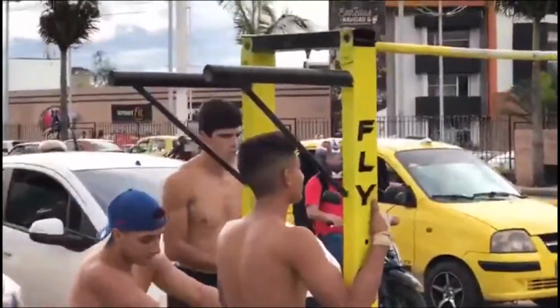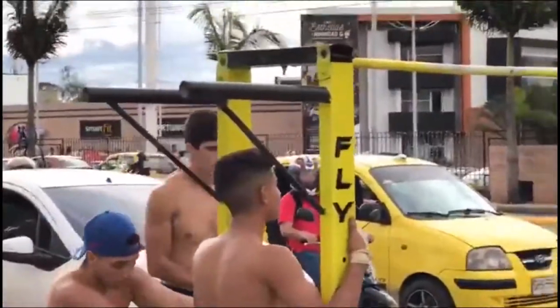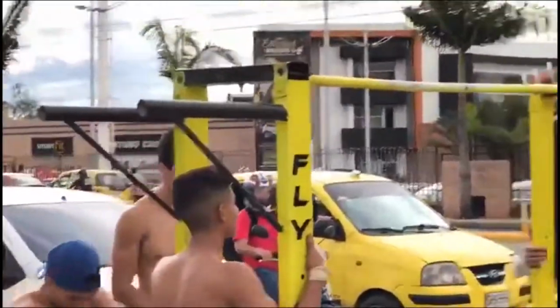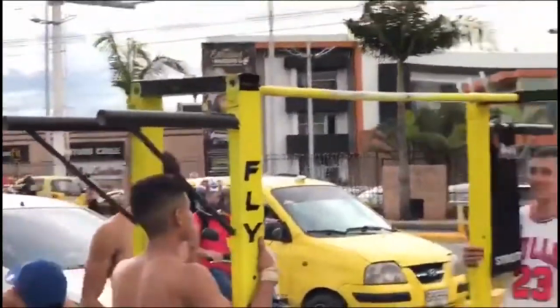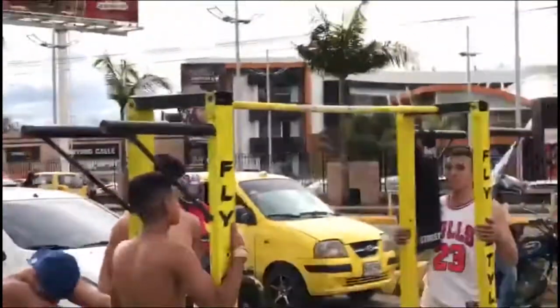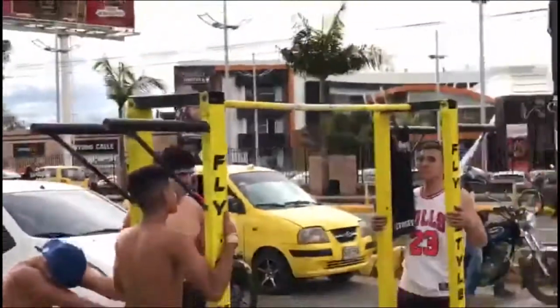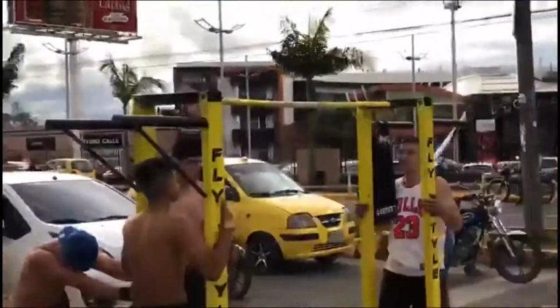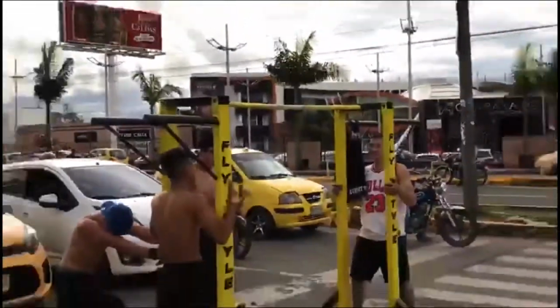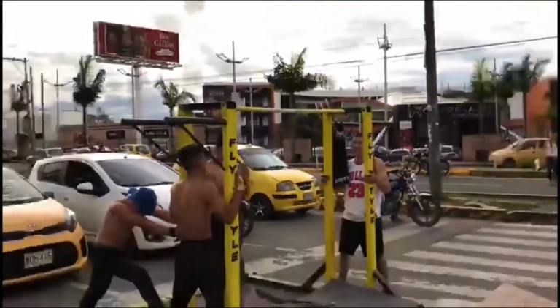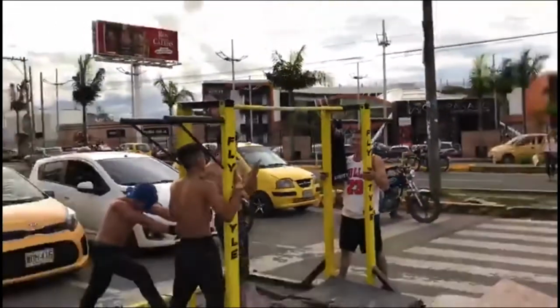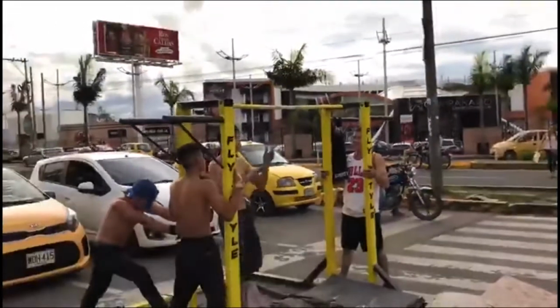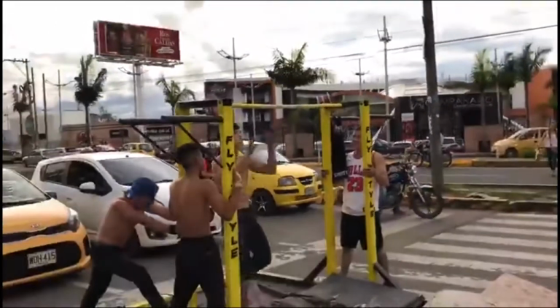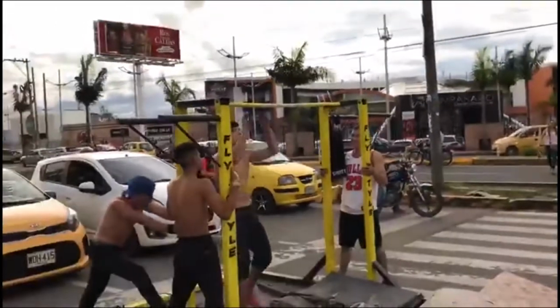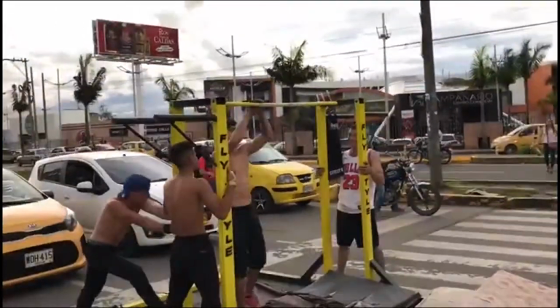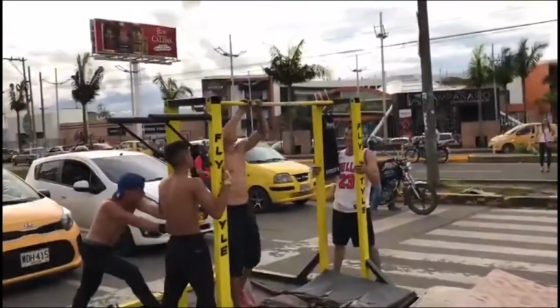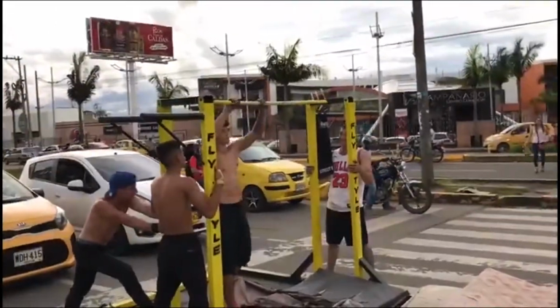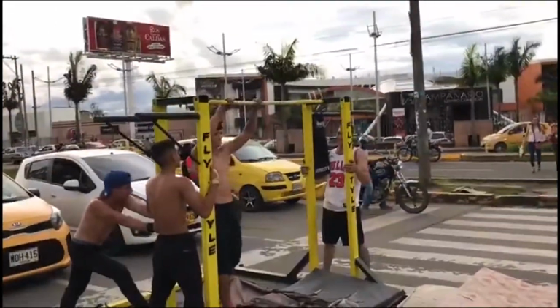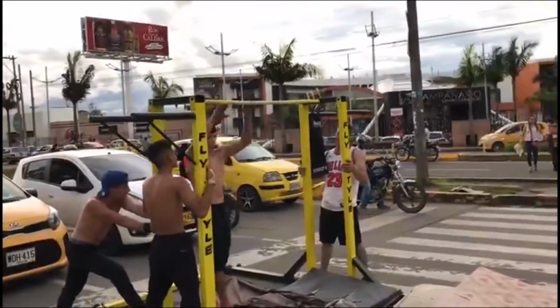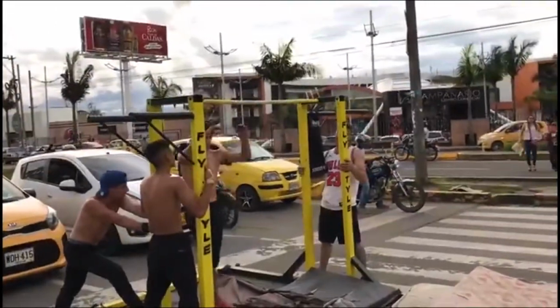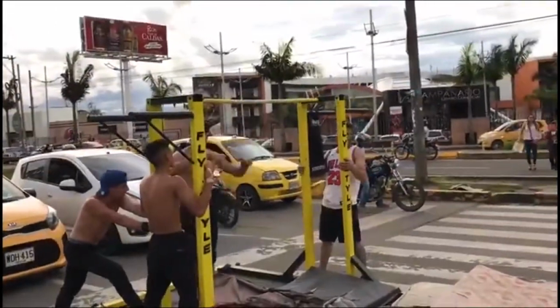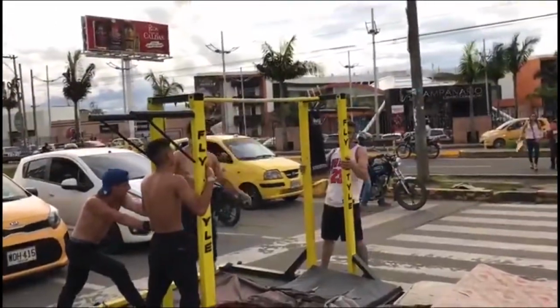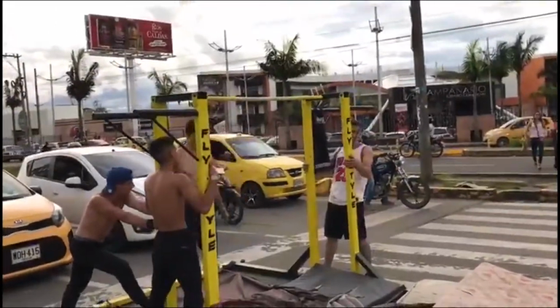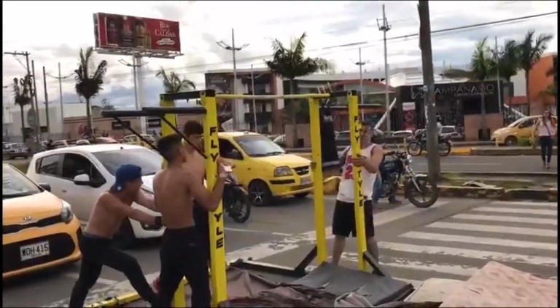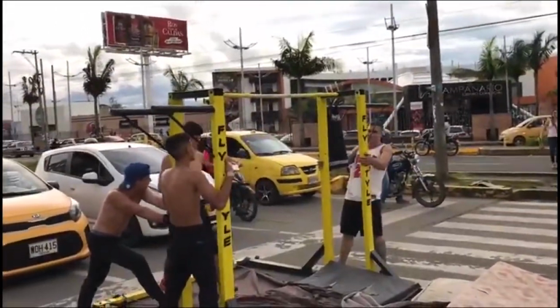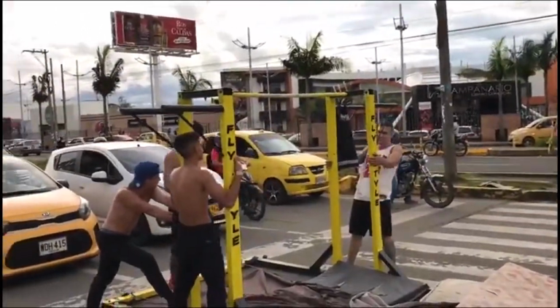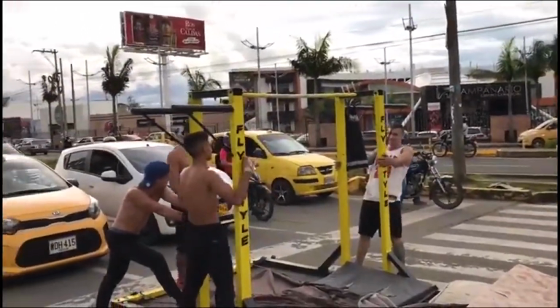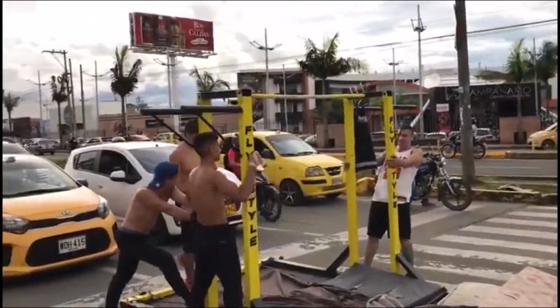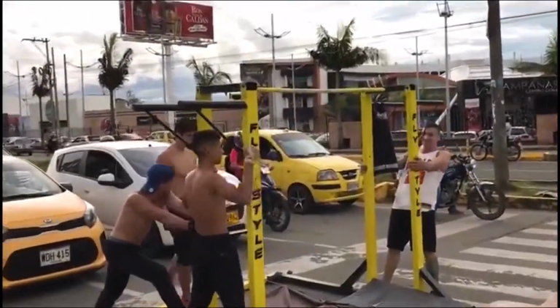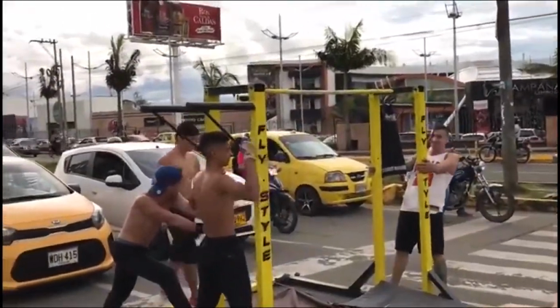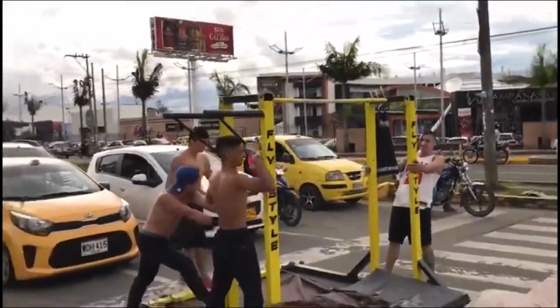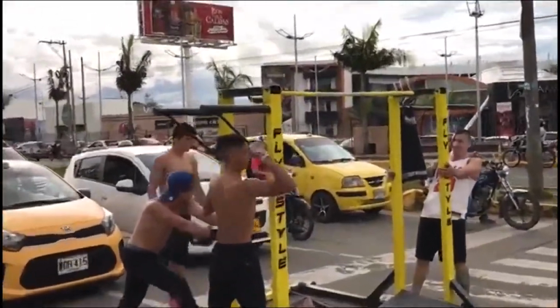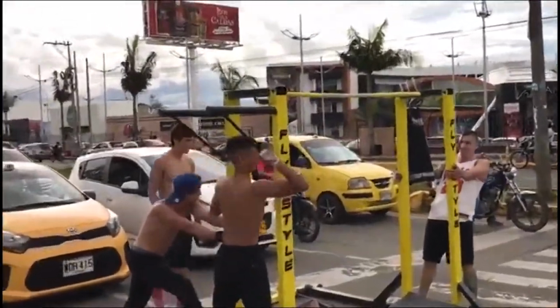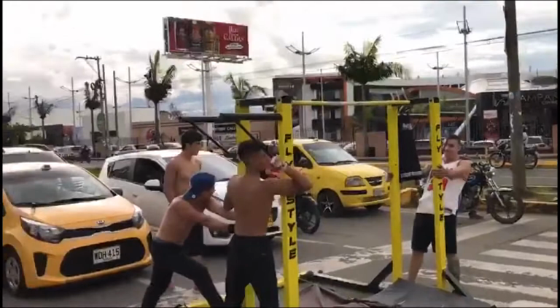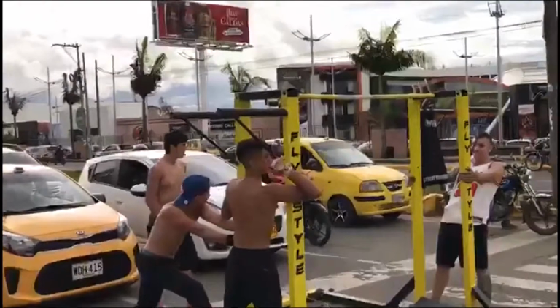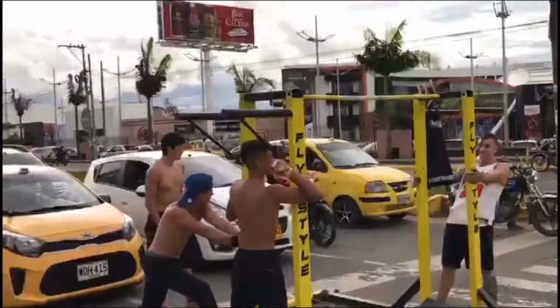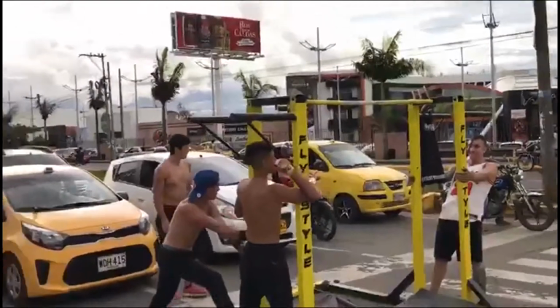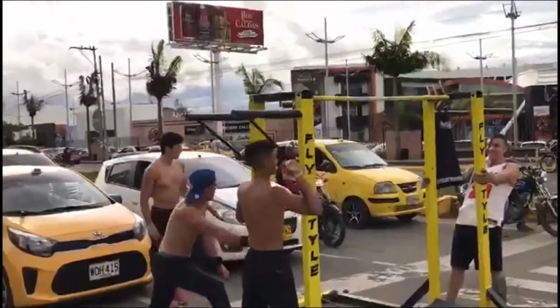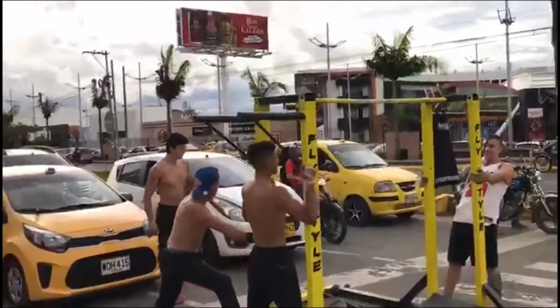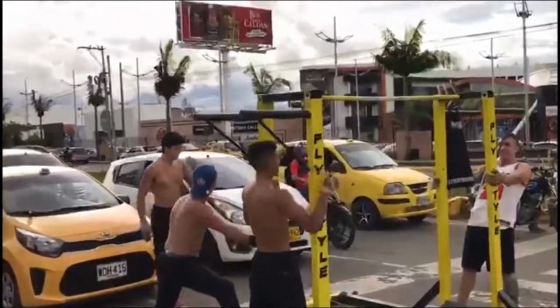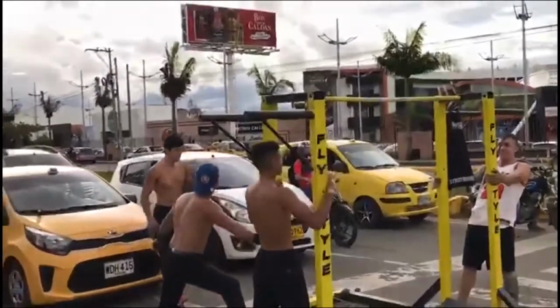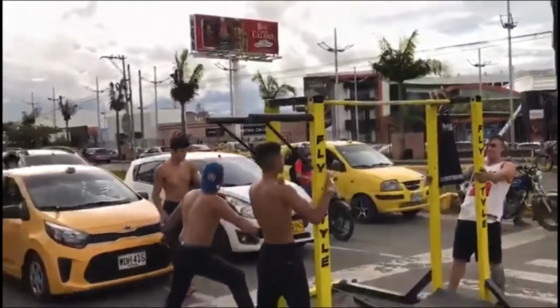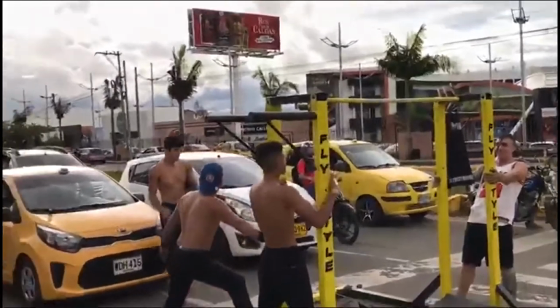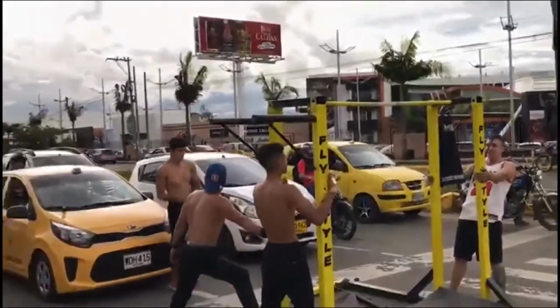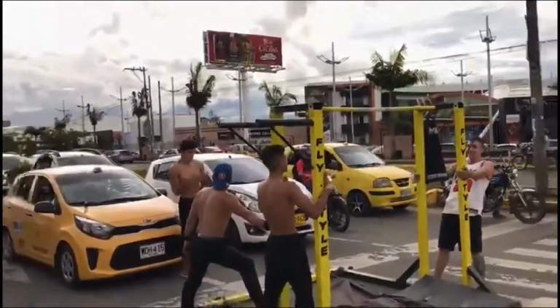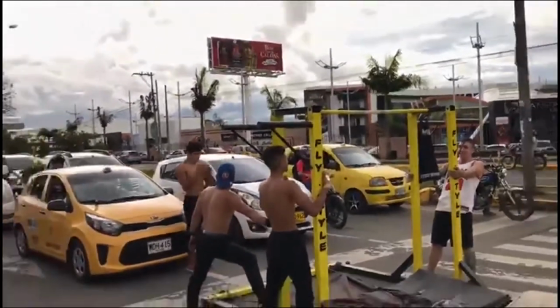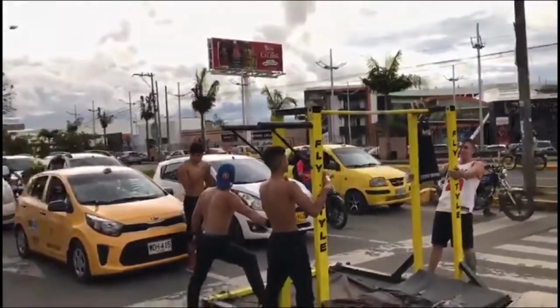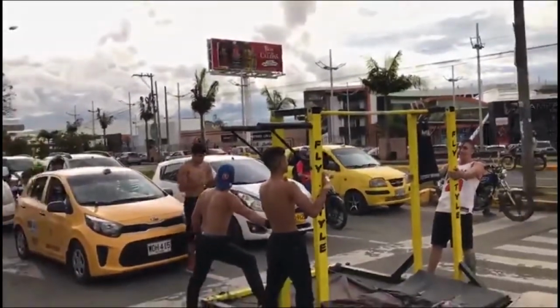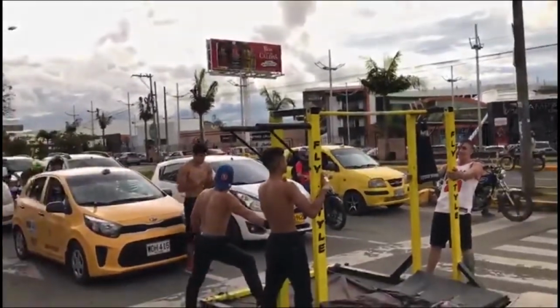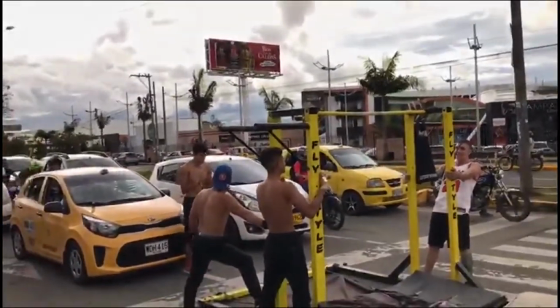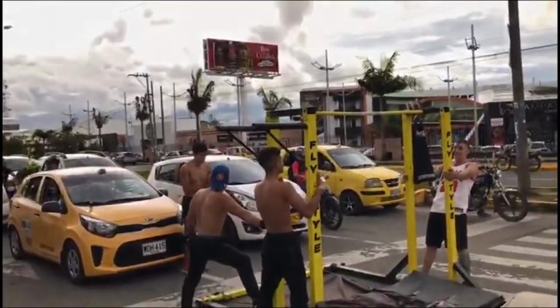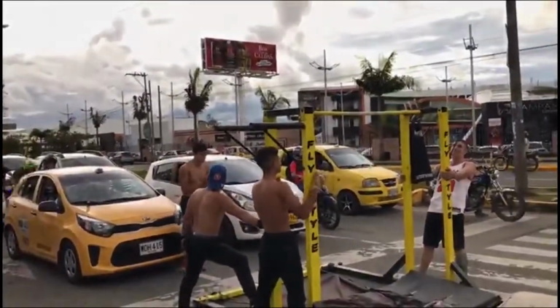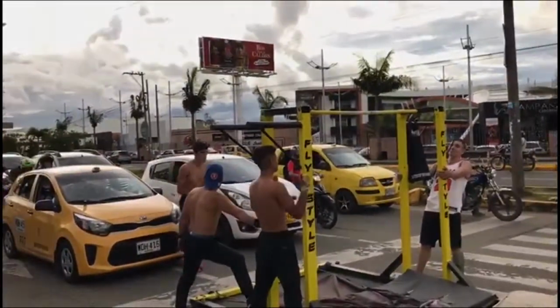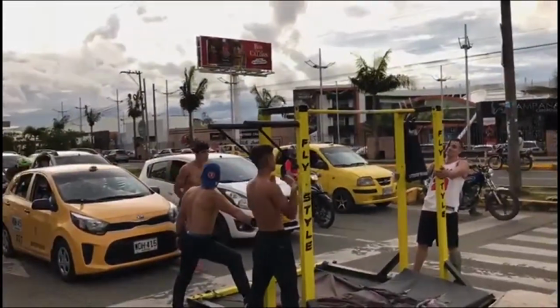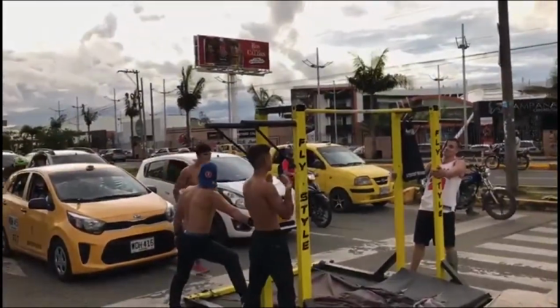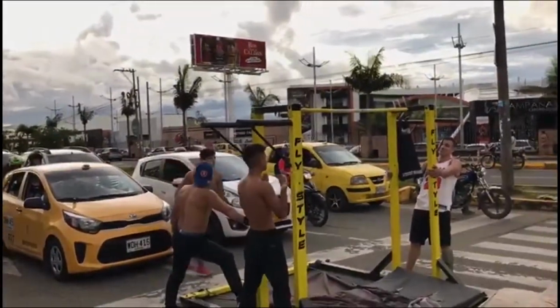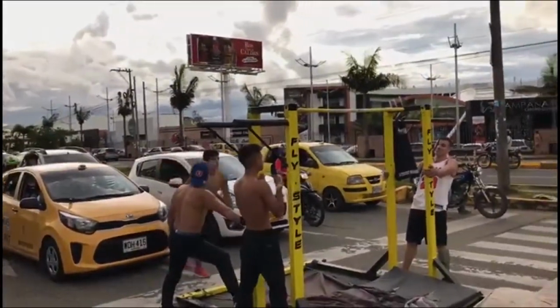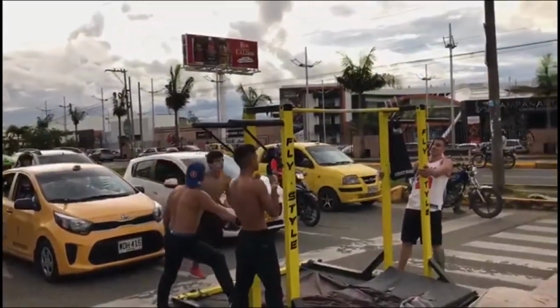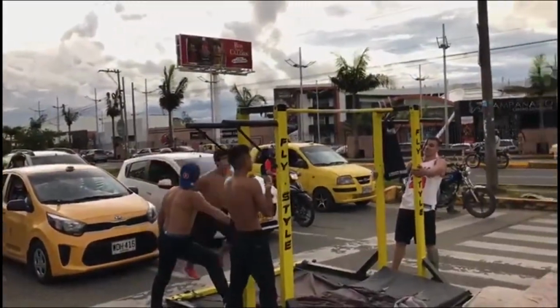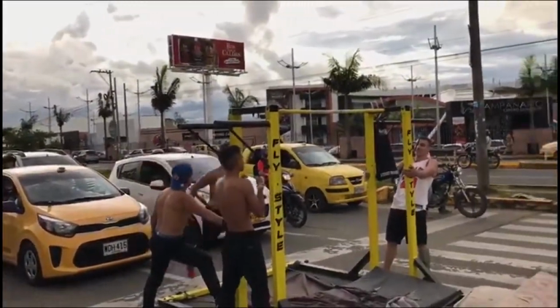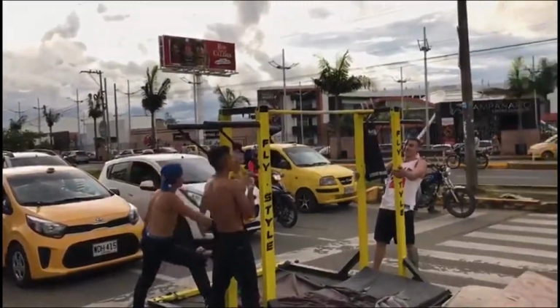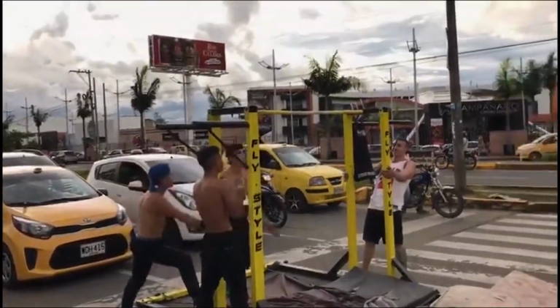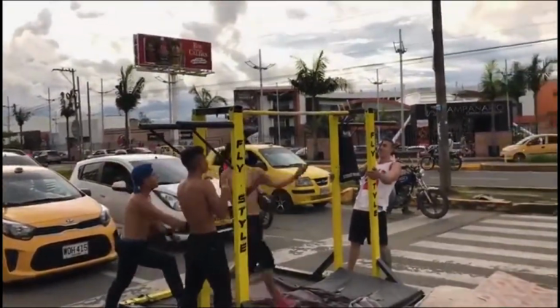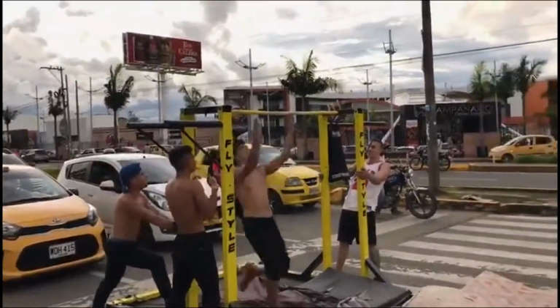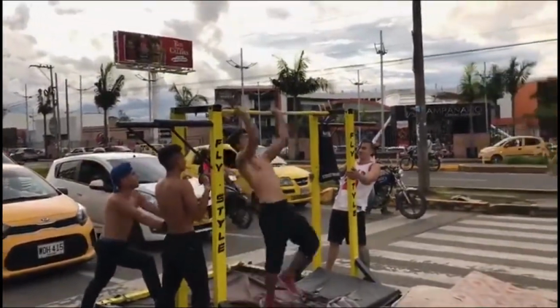Look at this dude! Wait till you see the... No, no, no, no!